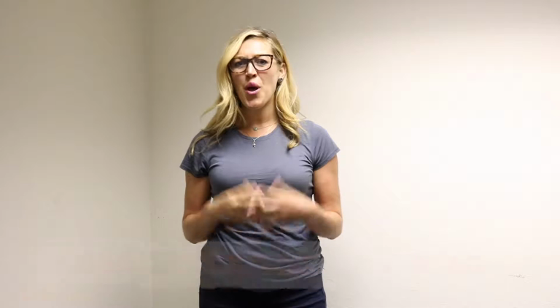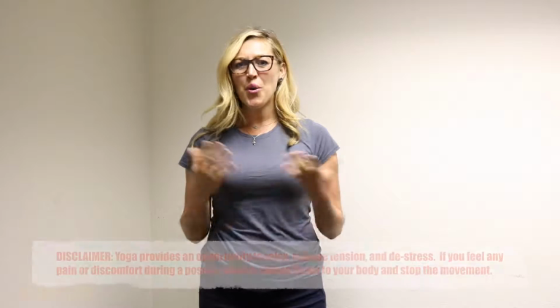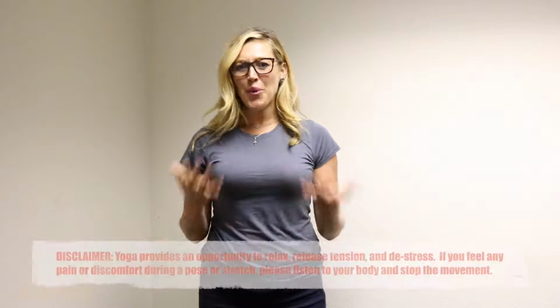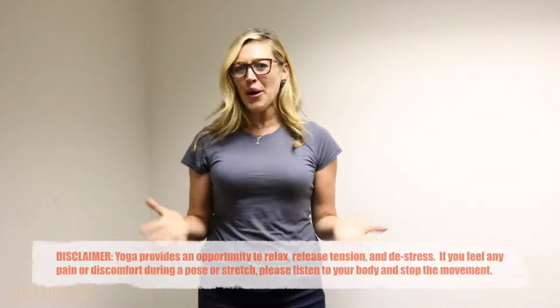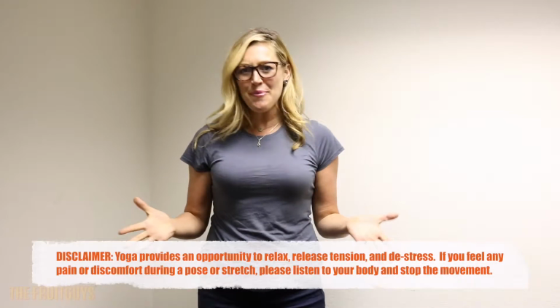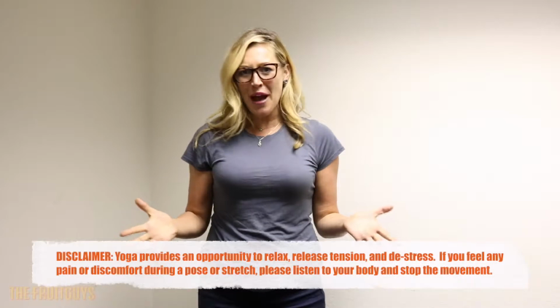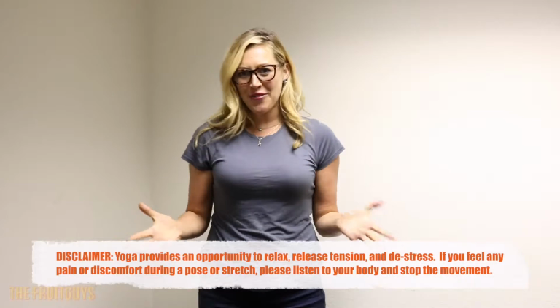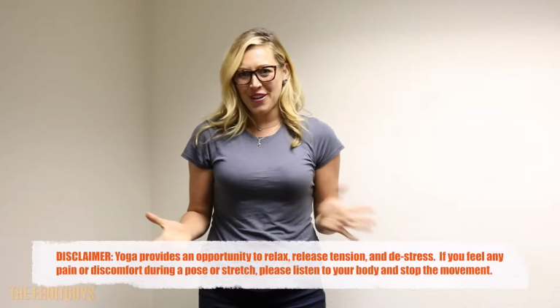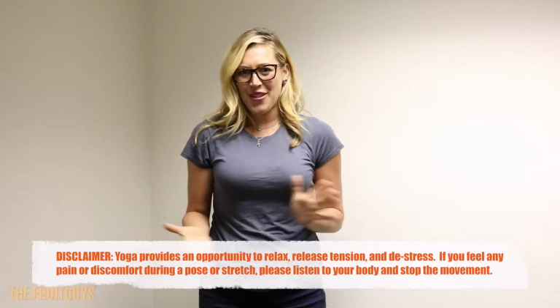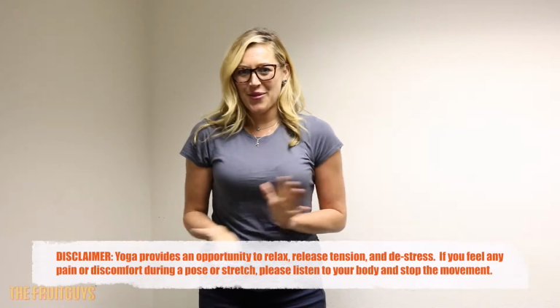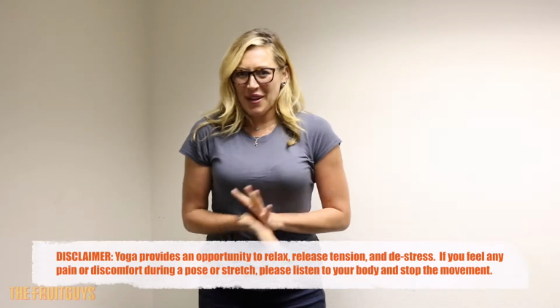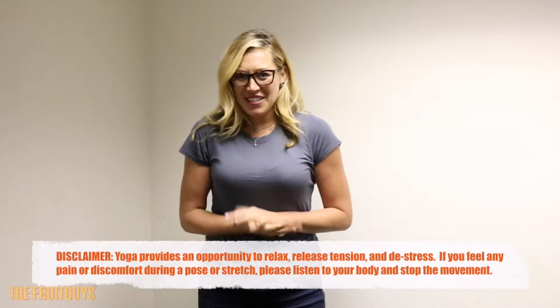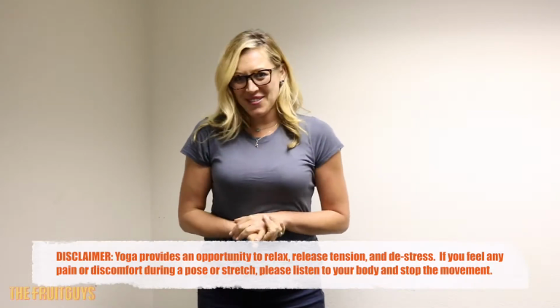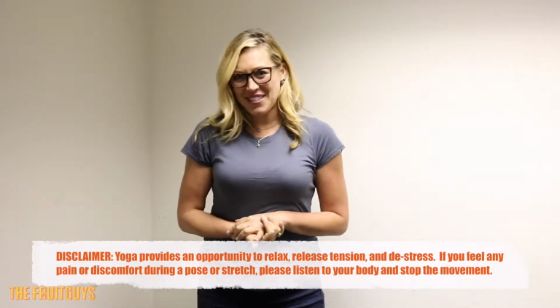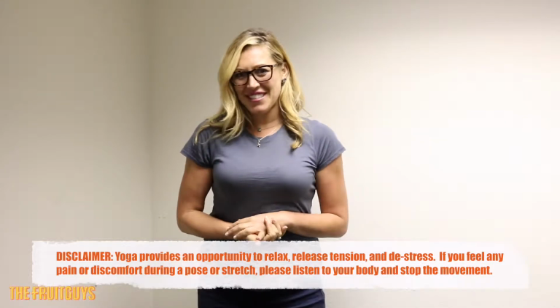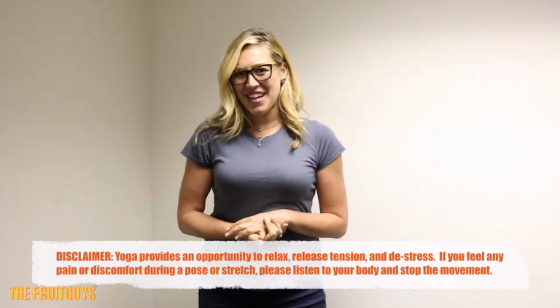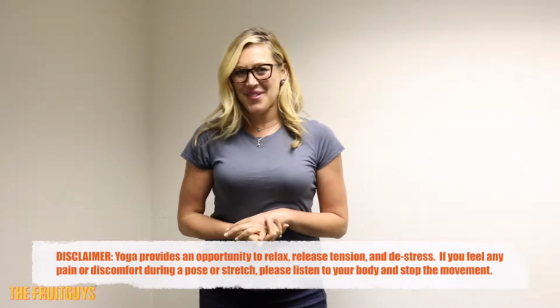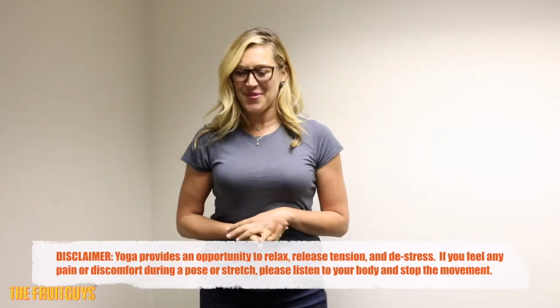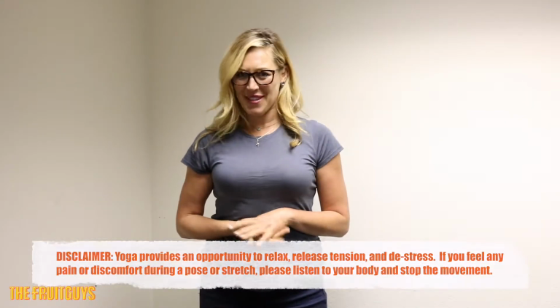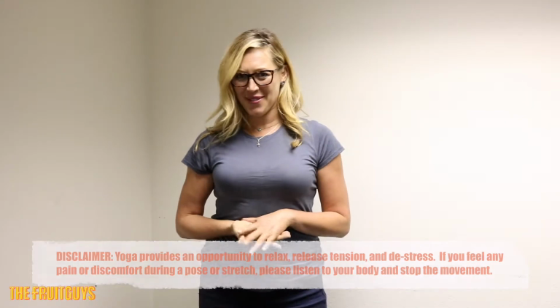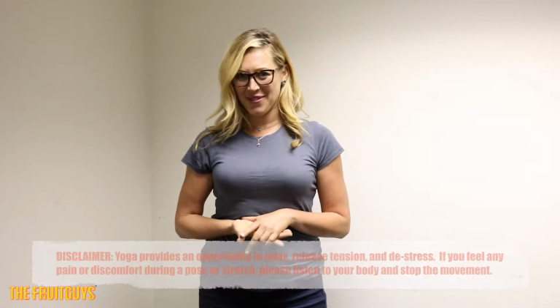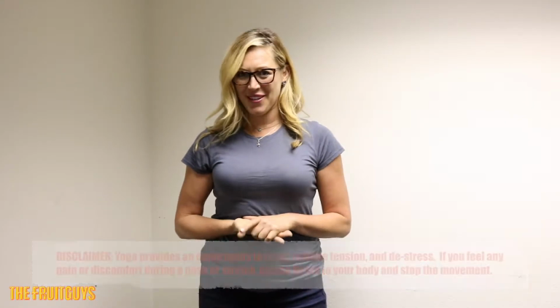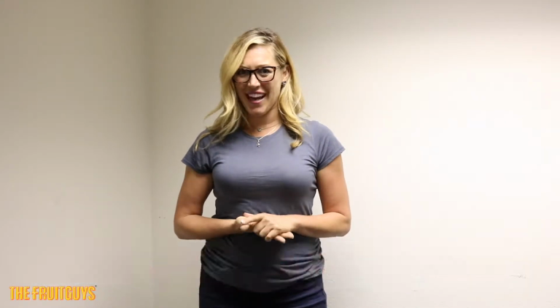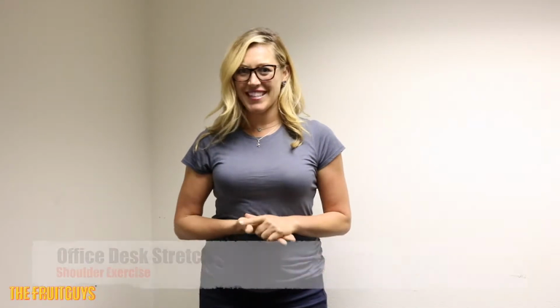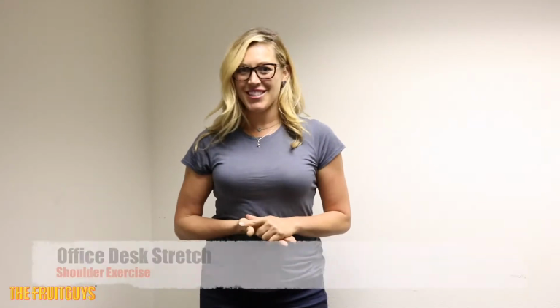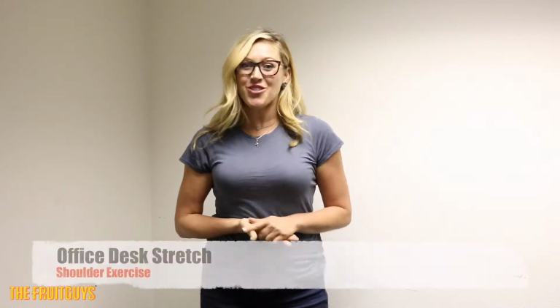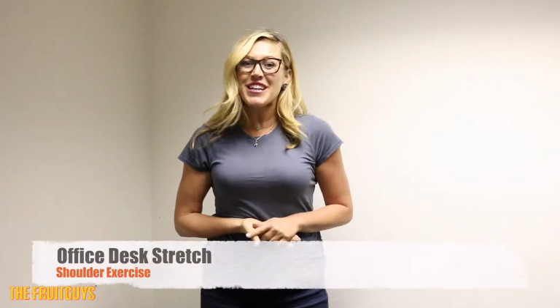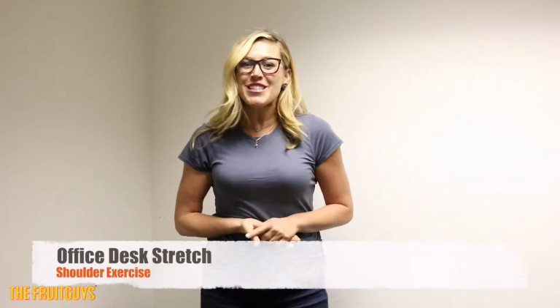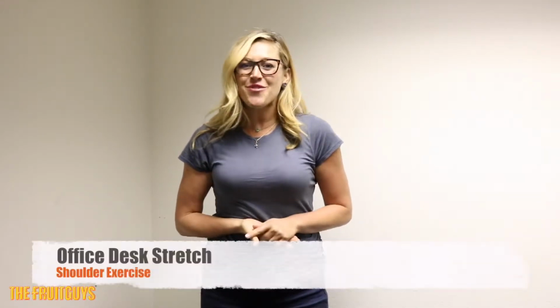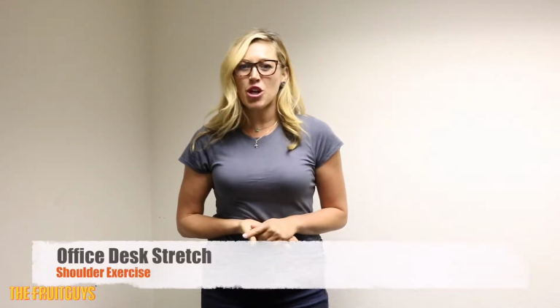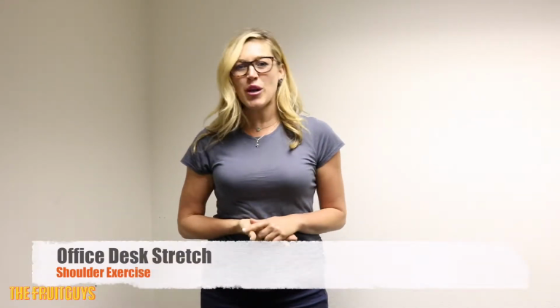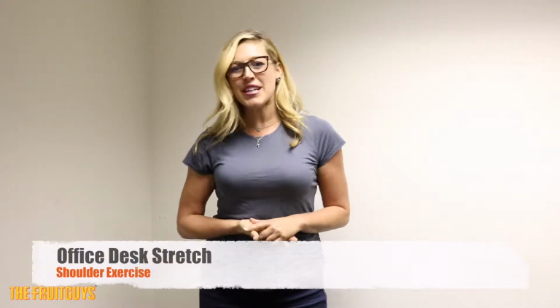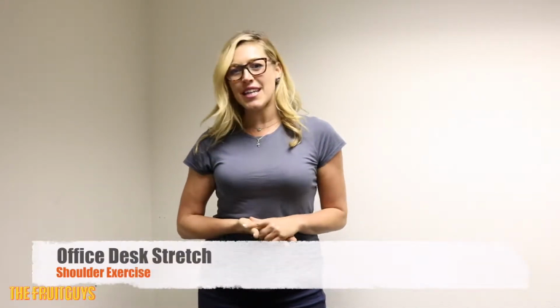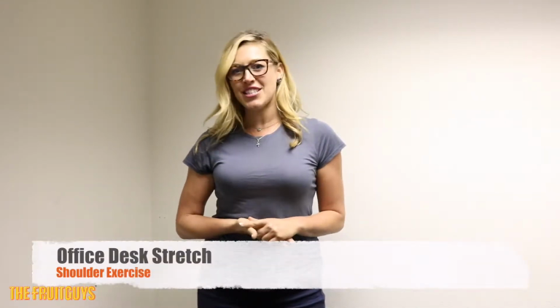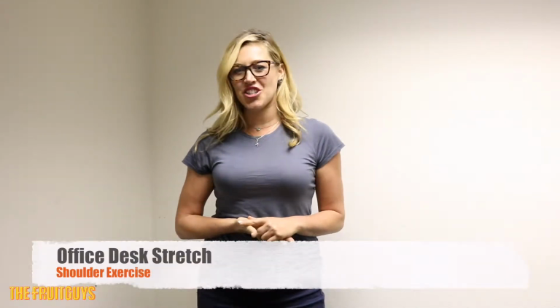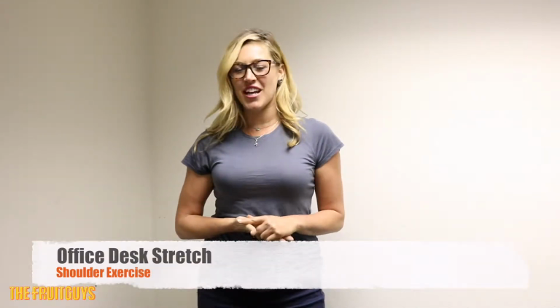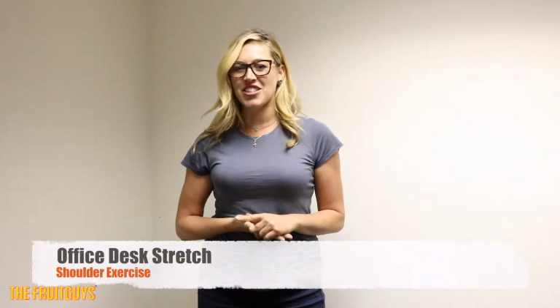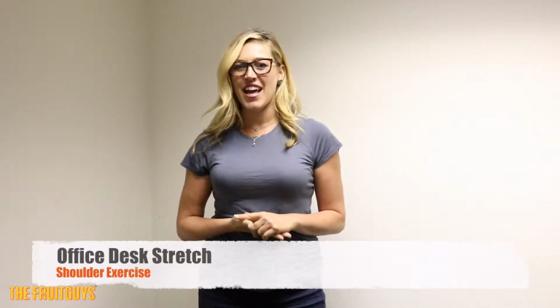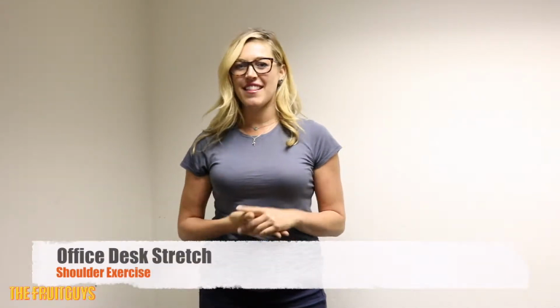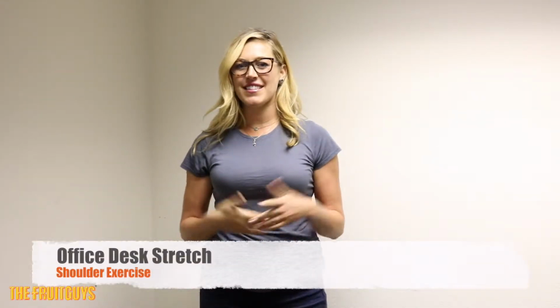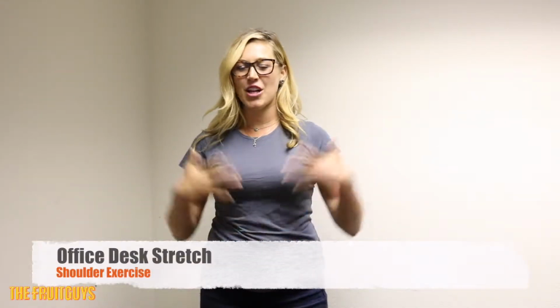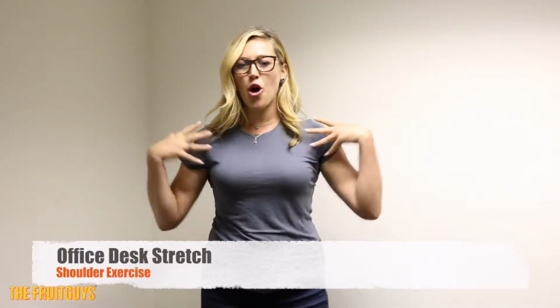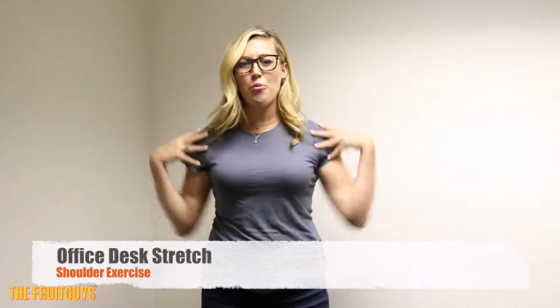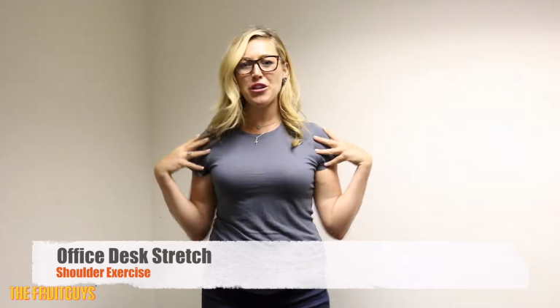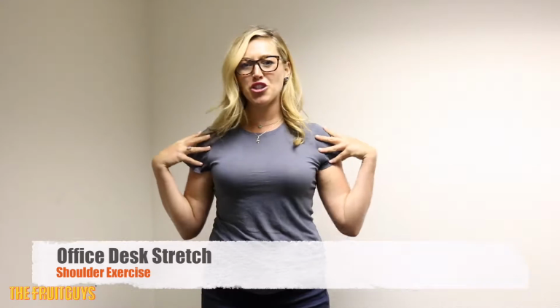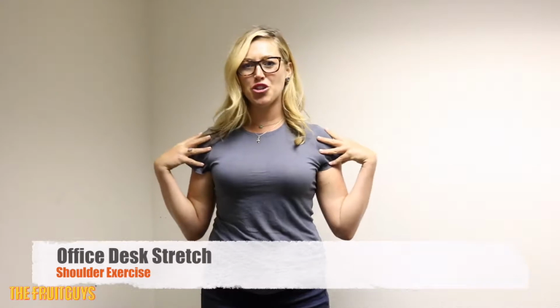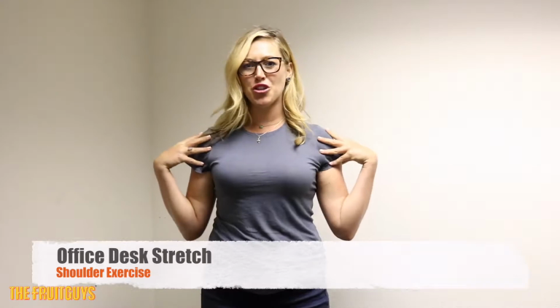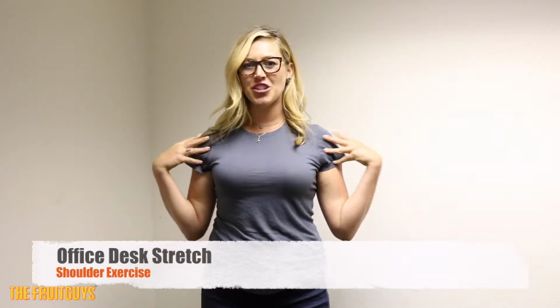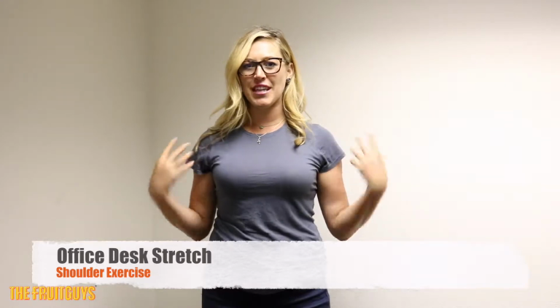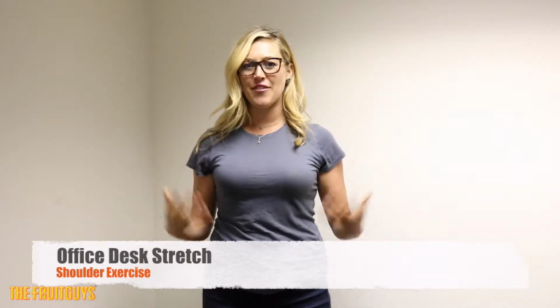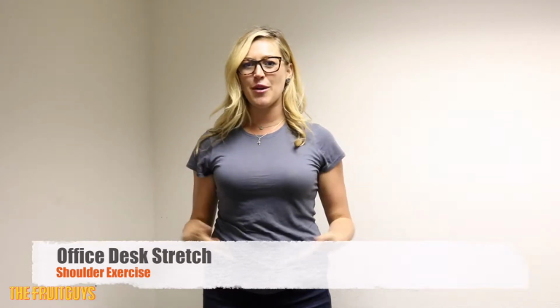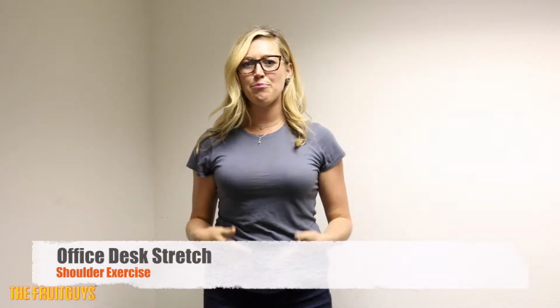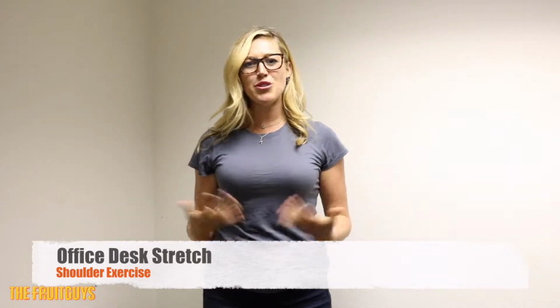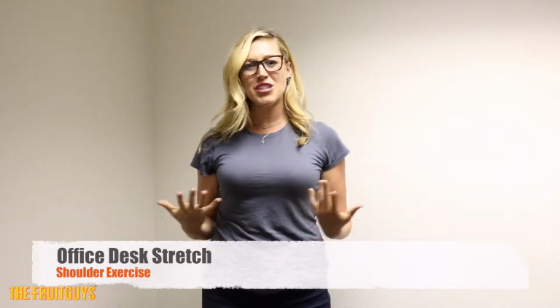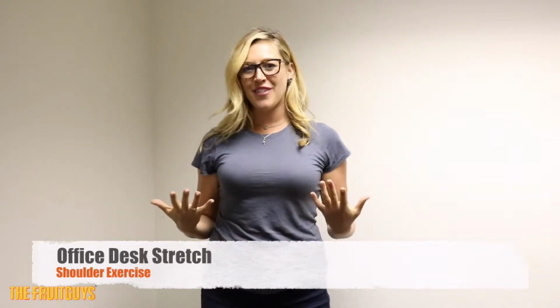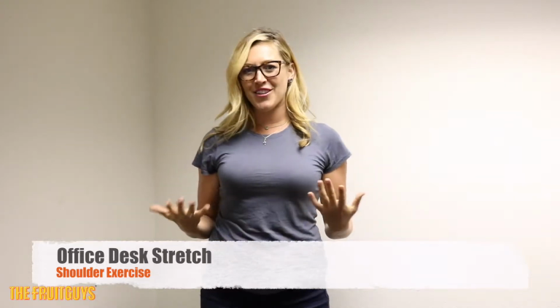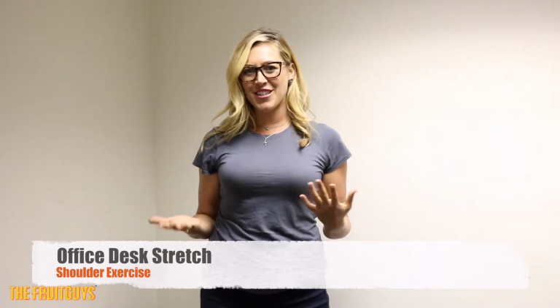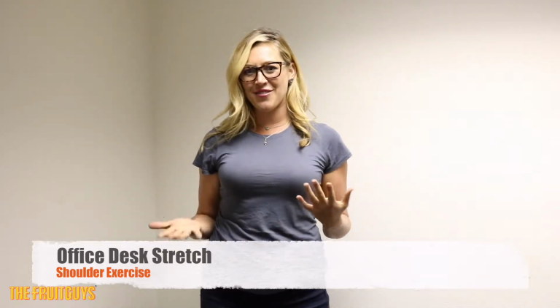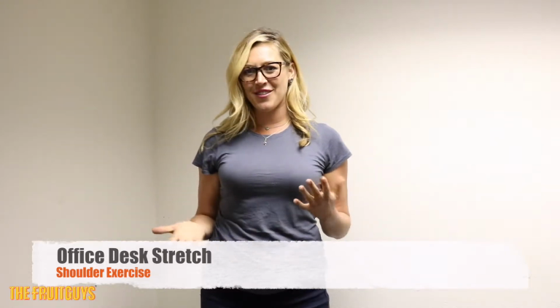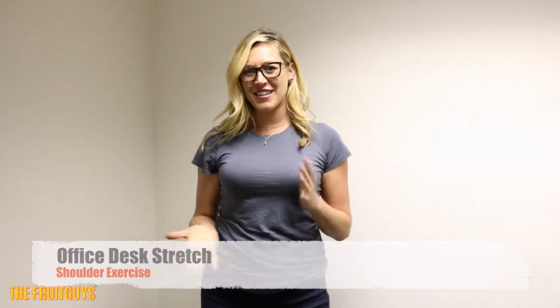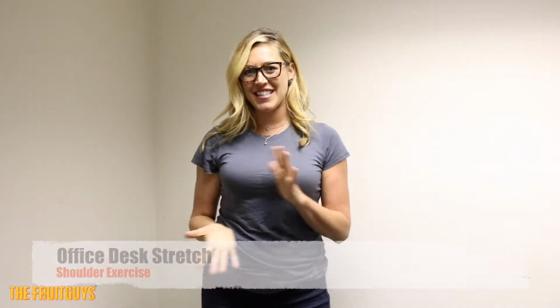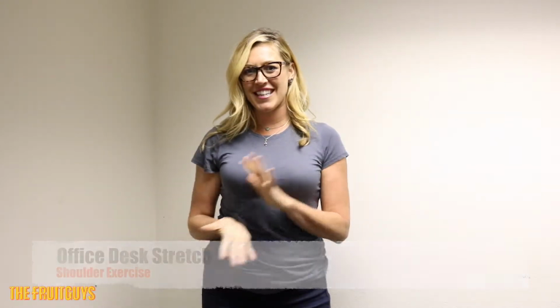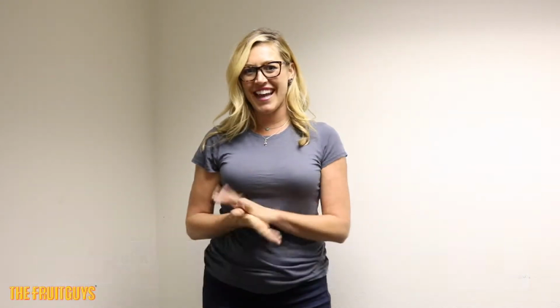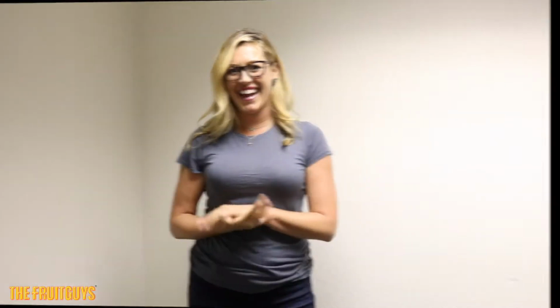Welcome back for another Wellness Wednesday with the Fruit Guys. Join us for a quick desk stretch that's going to open your shoulders and give you a boost of energy for the rest of the day.